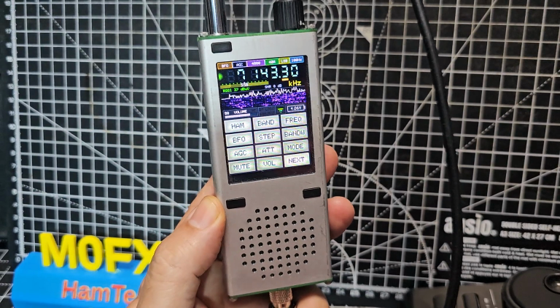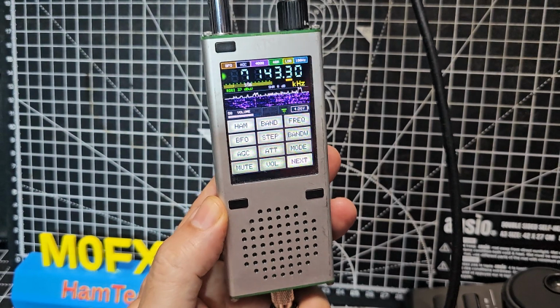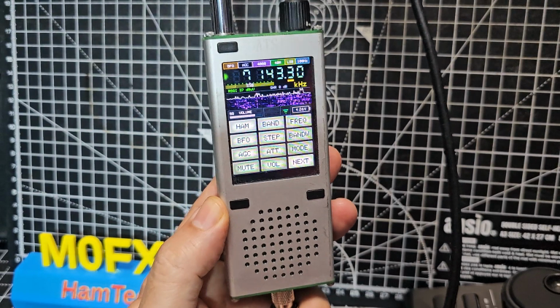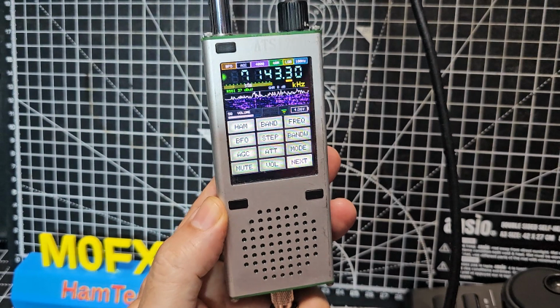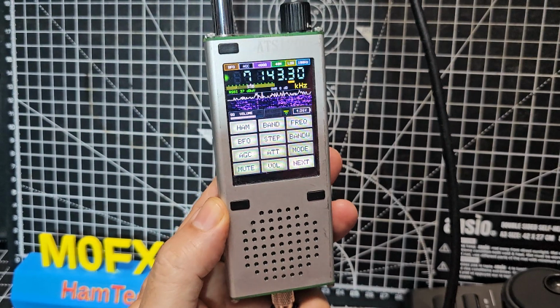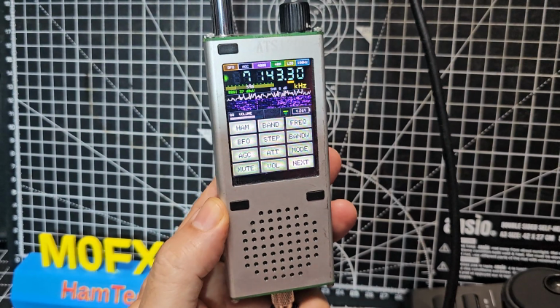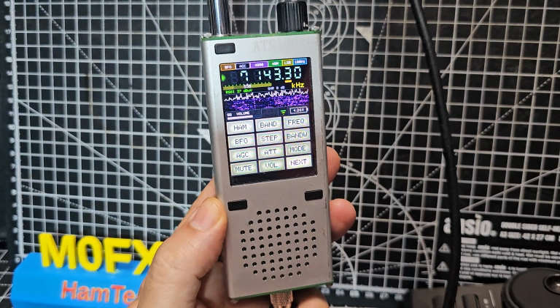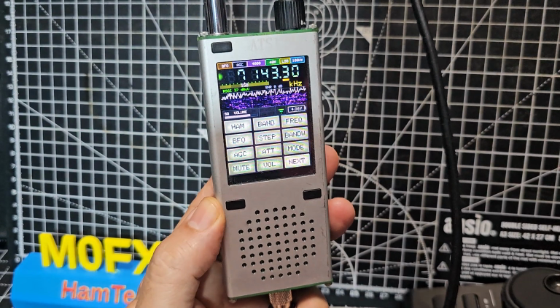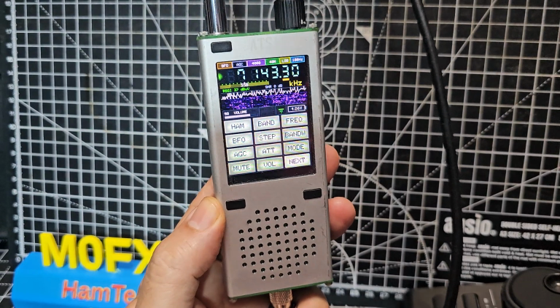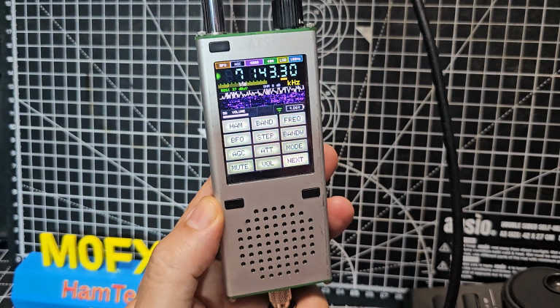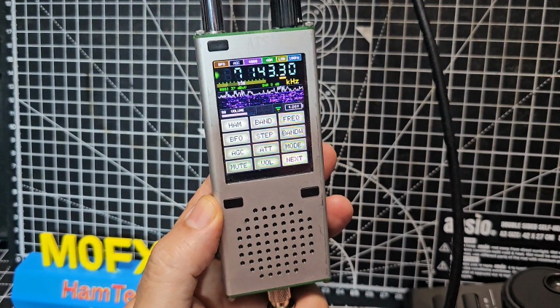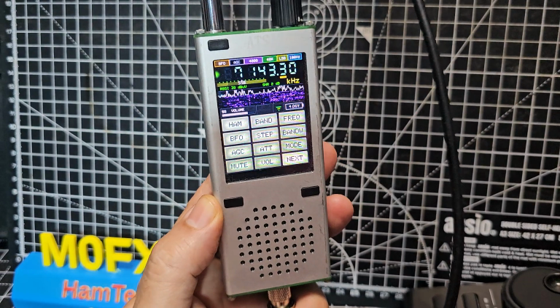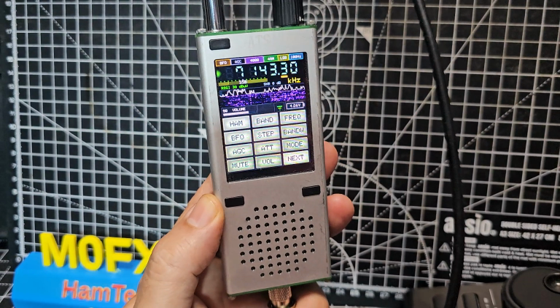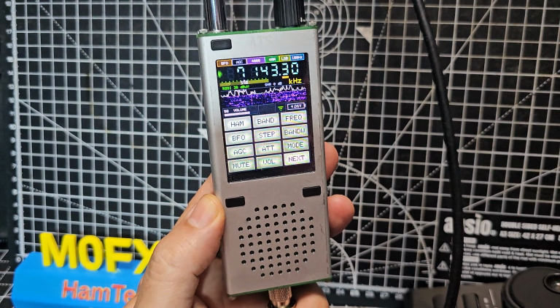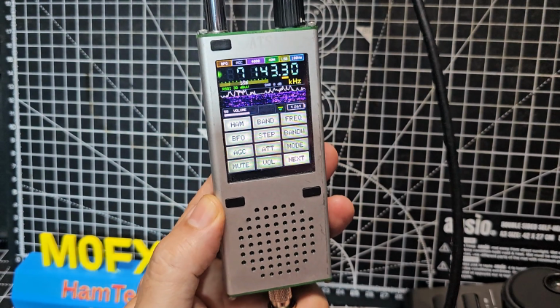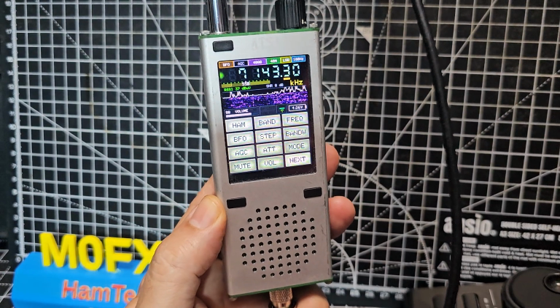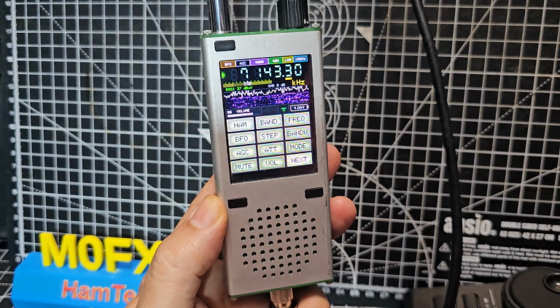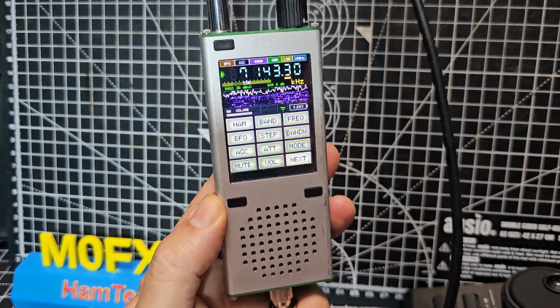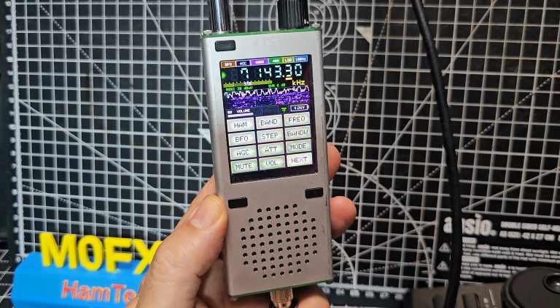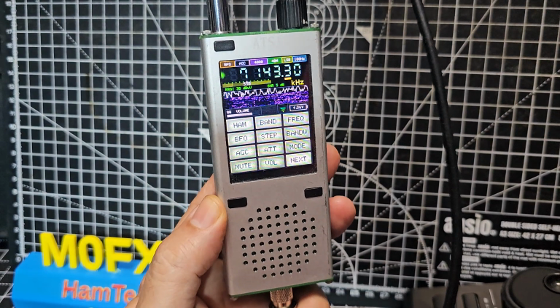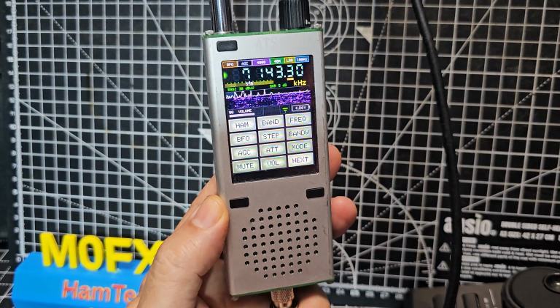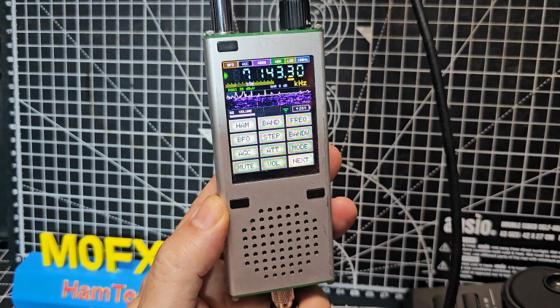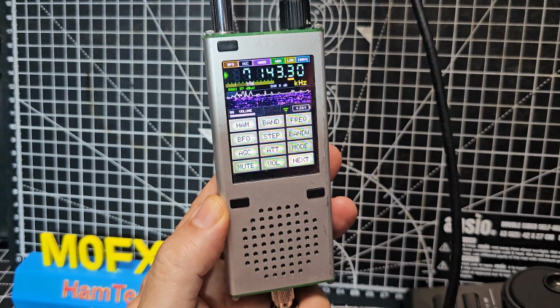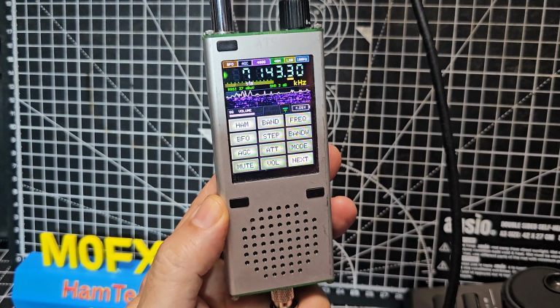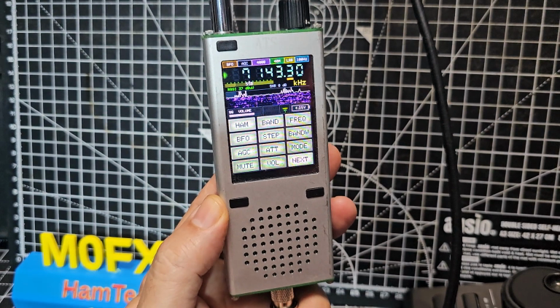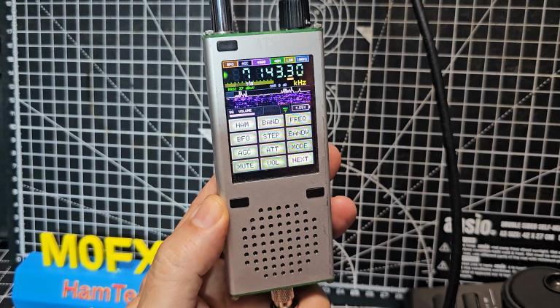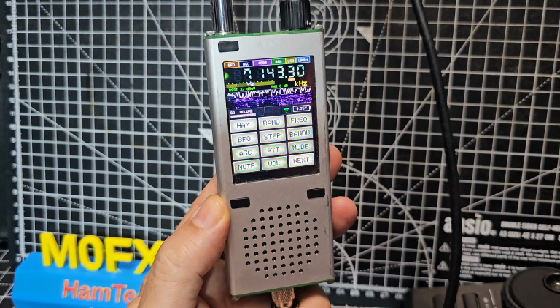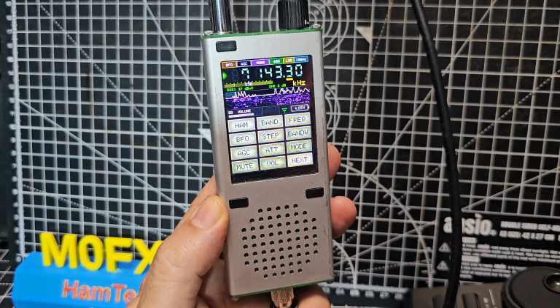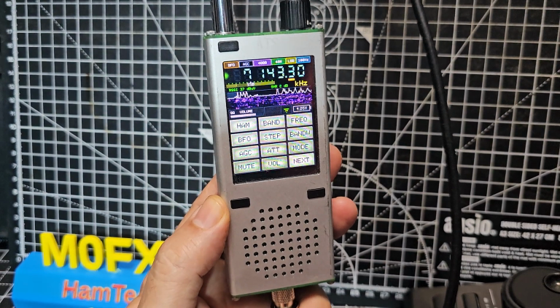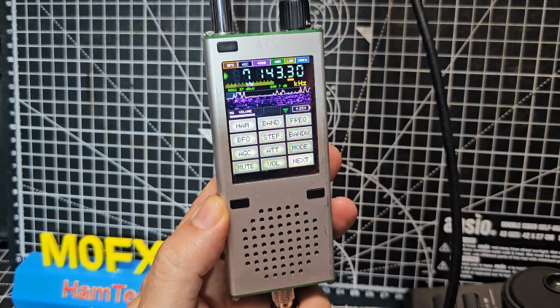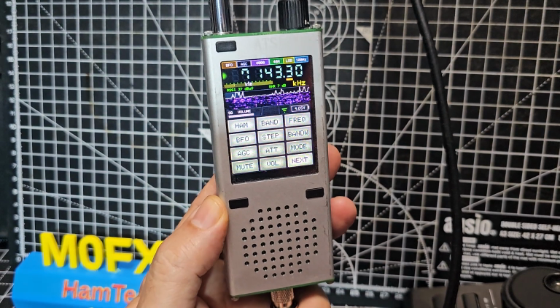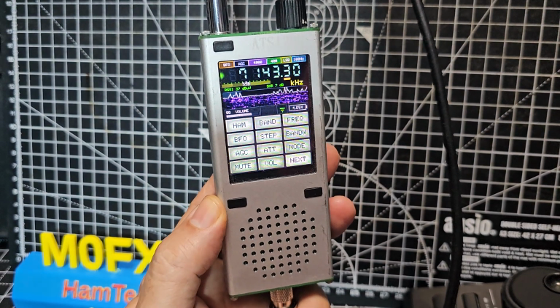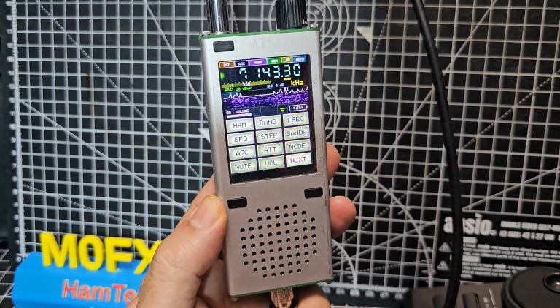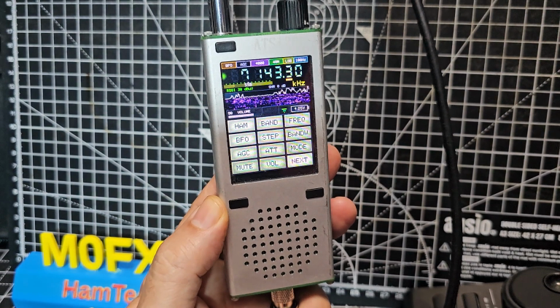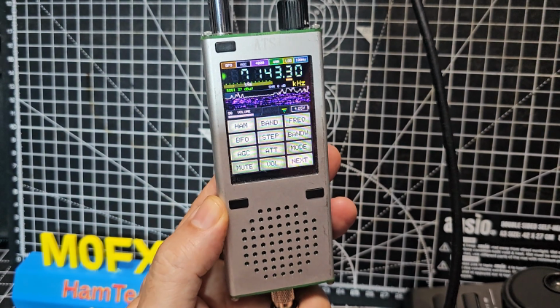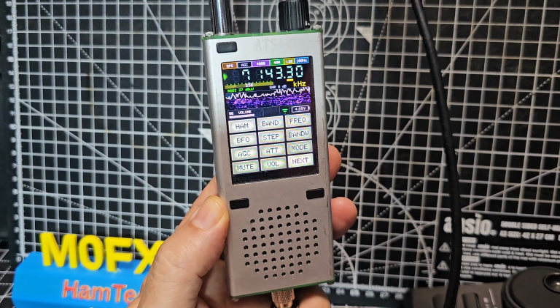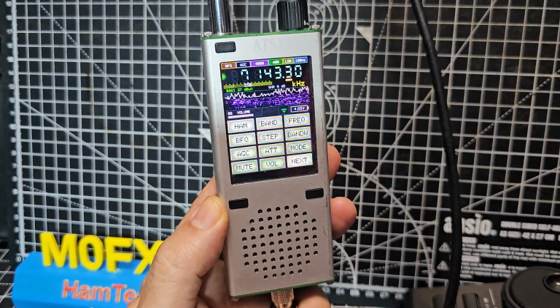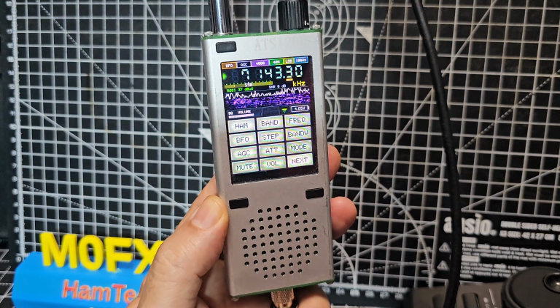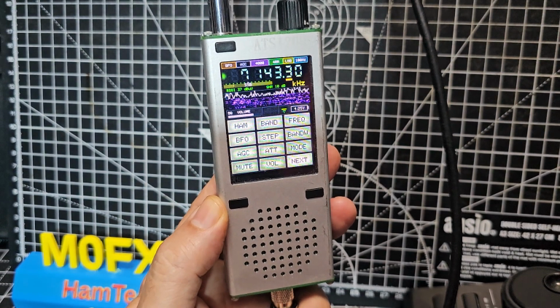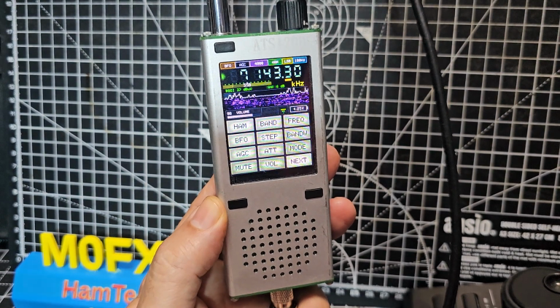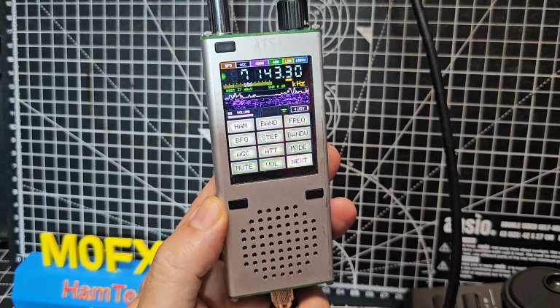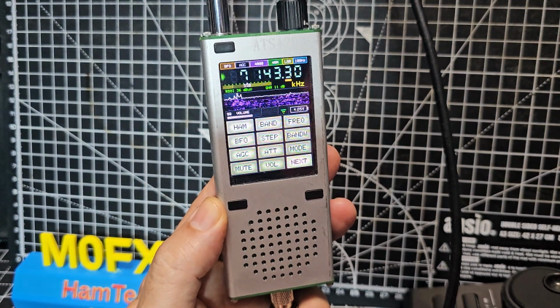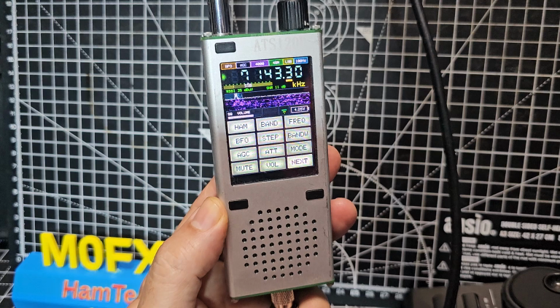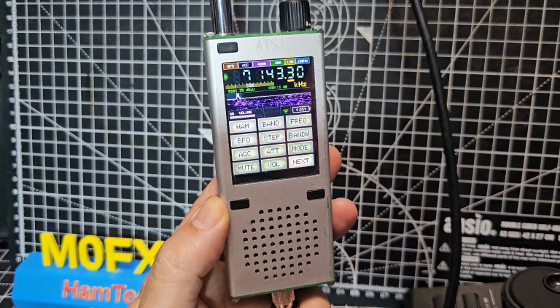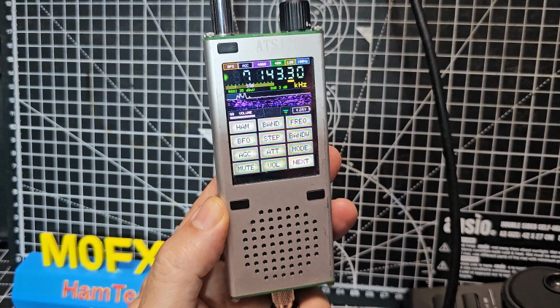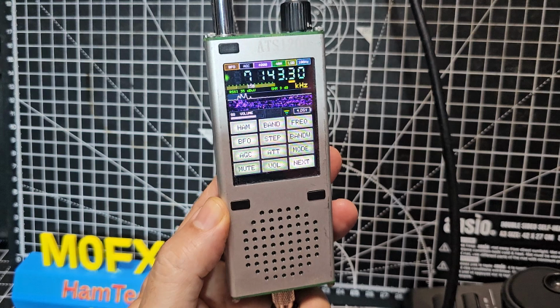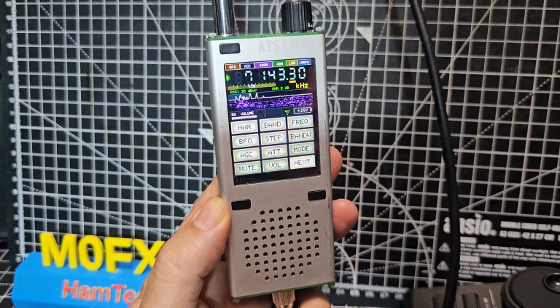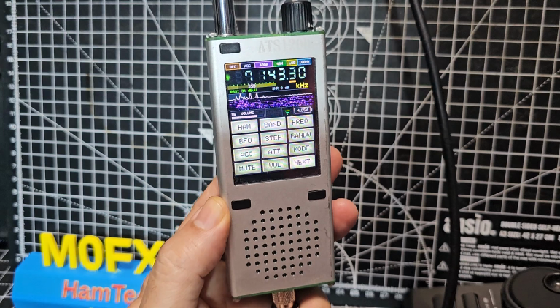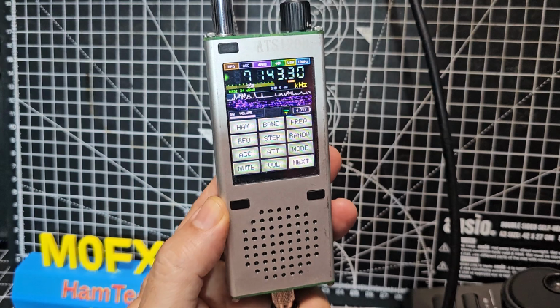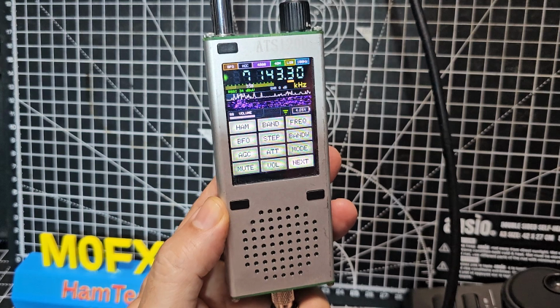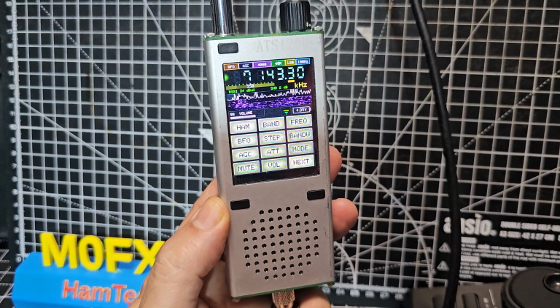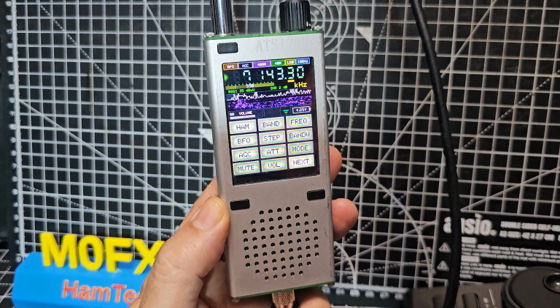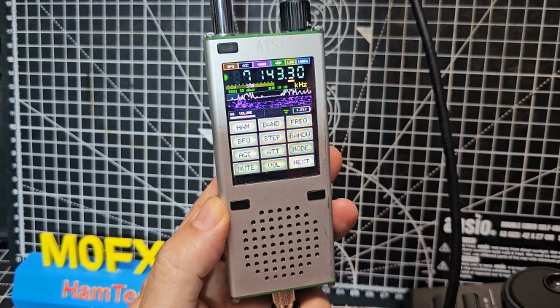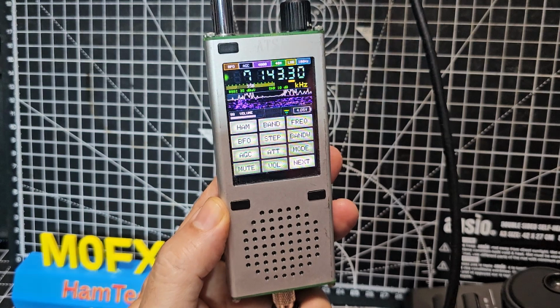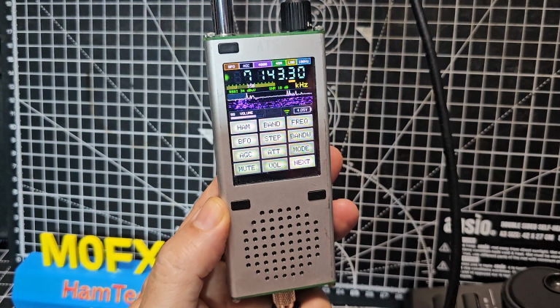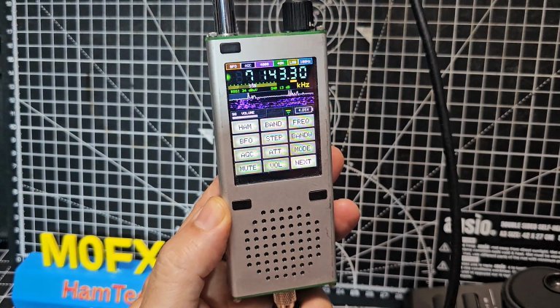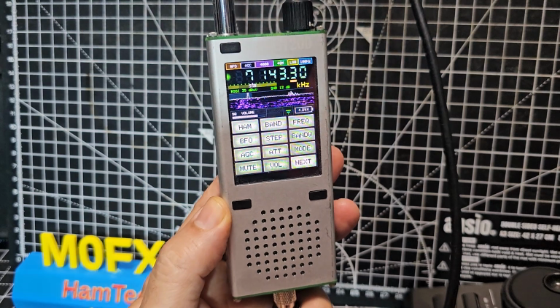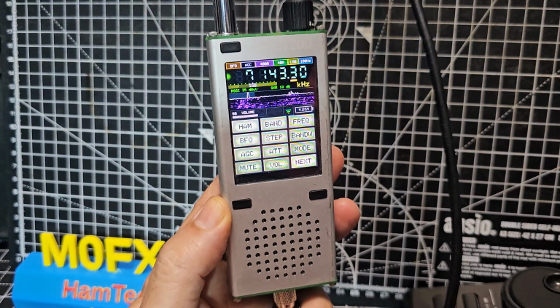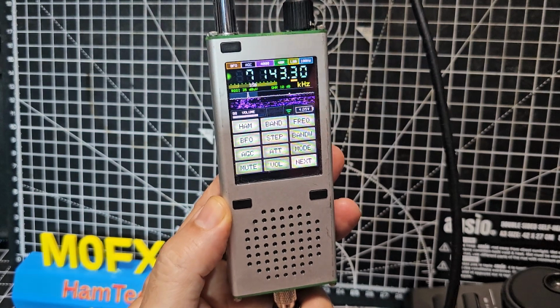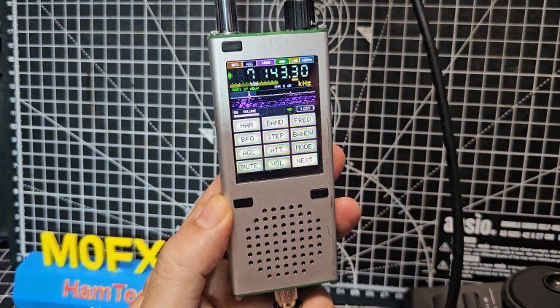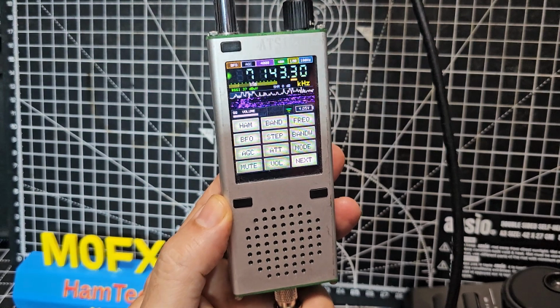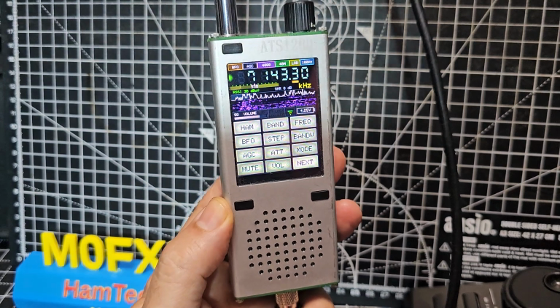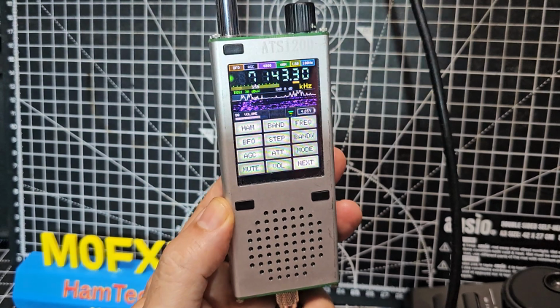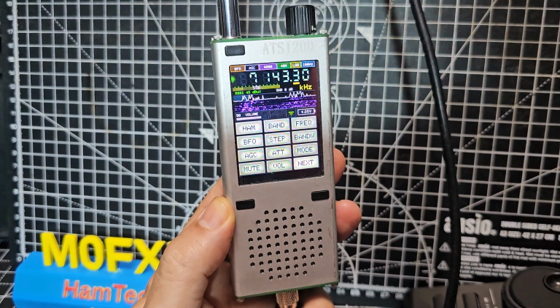Welcome back to my videos on the ATS-120D. I've just updated the firmware.